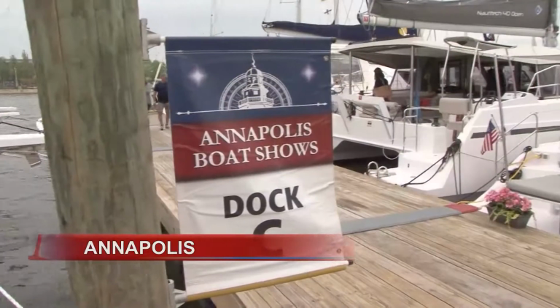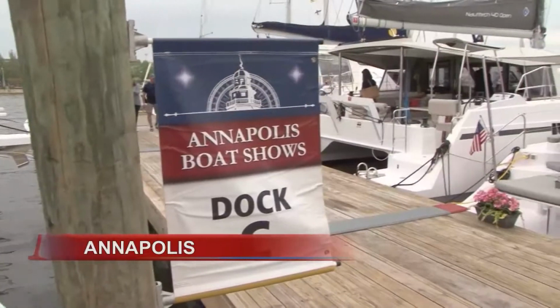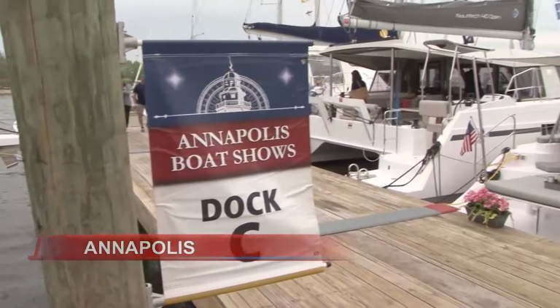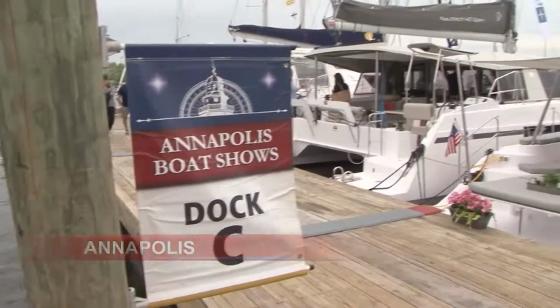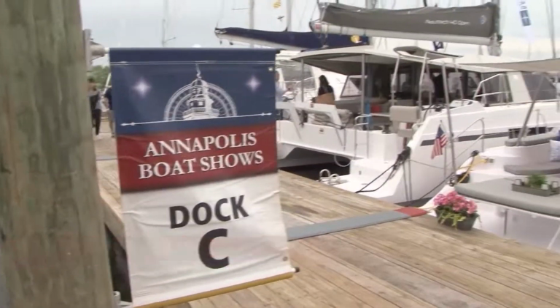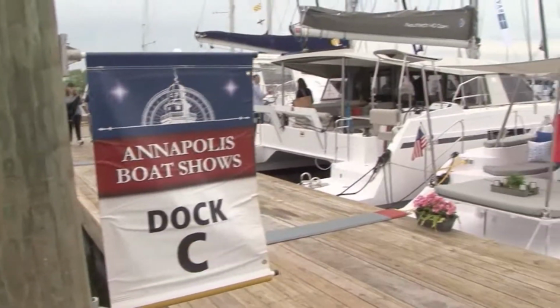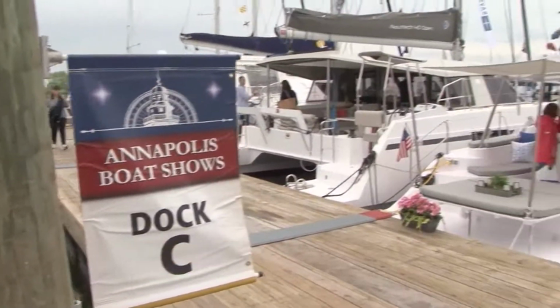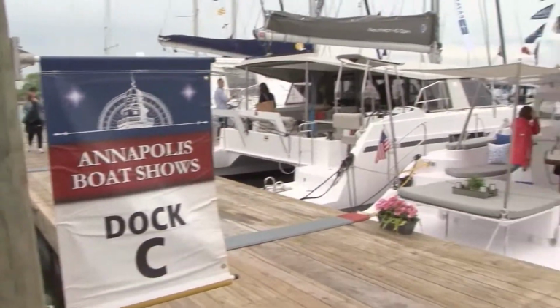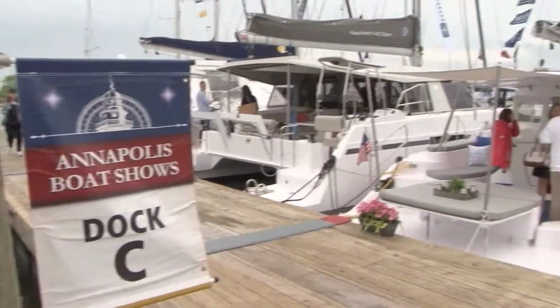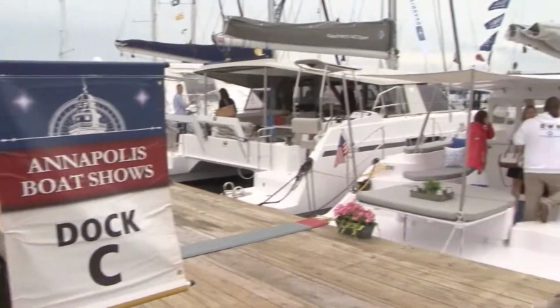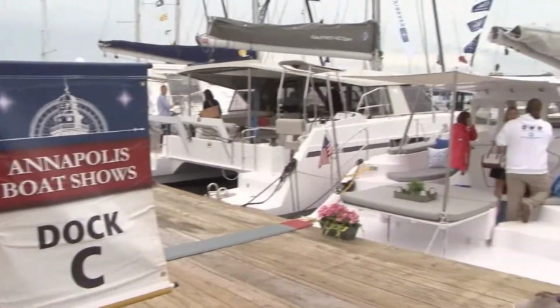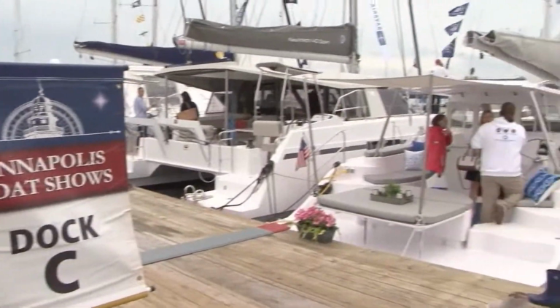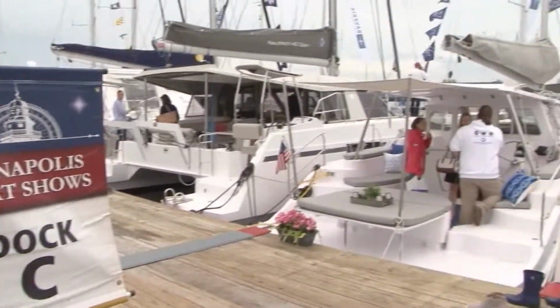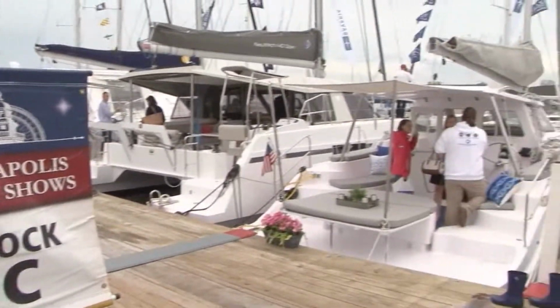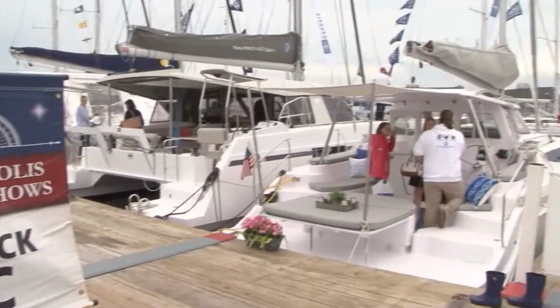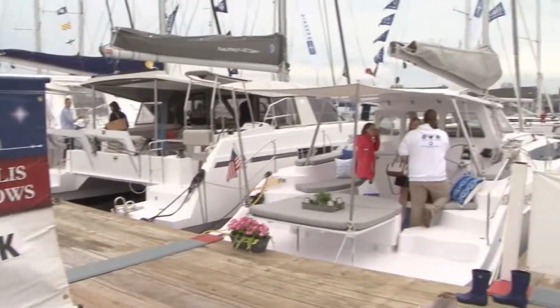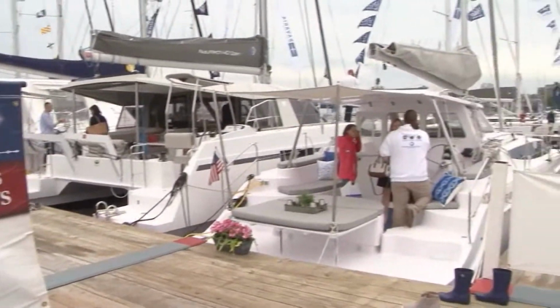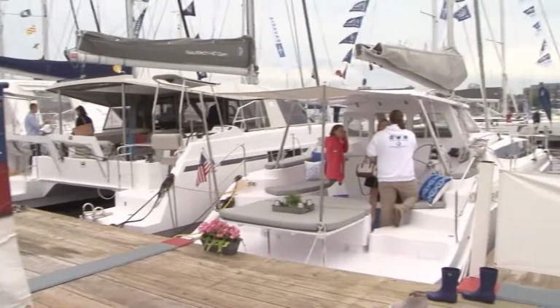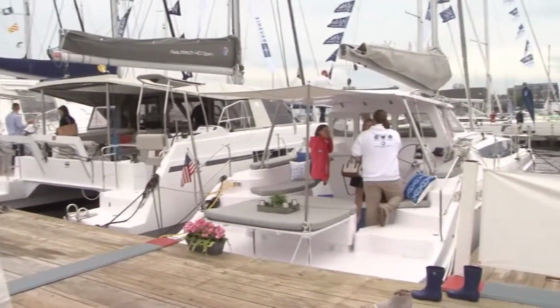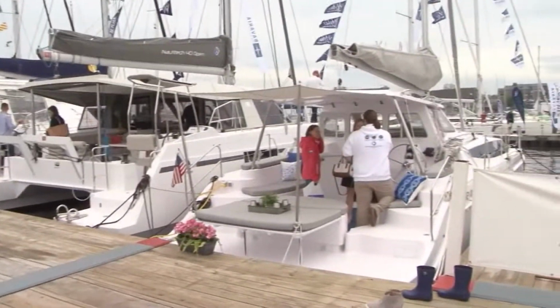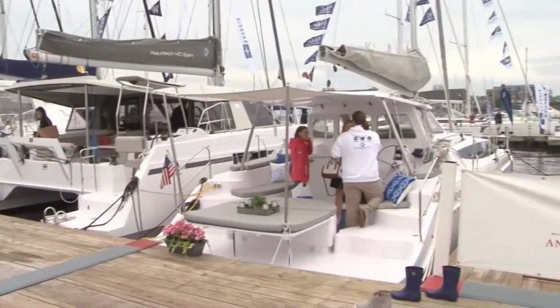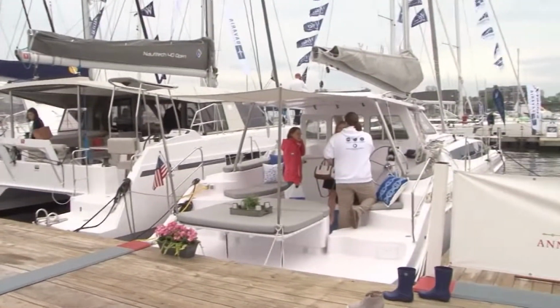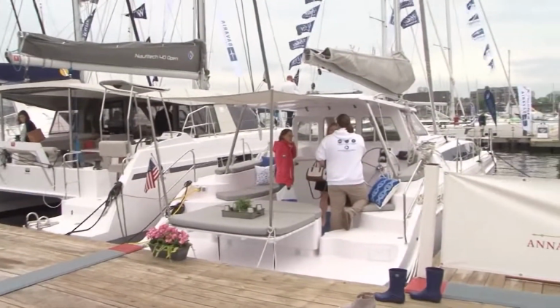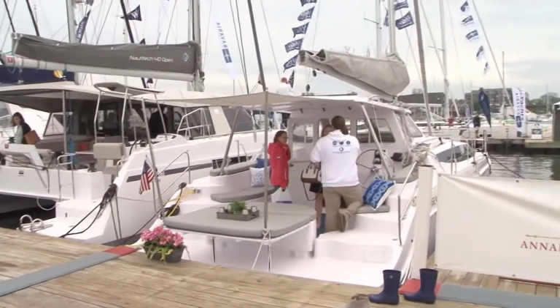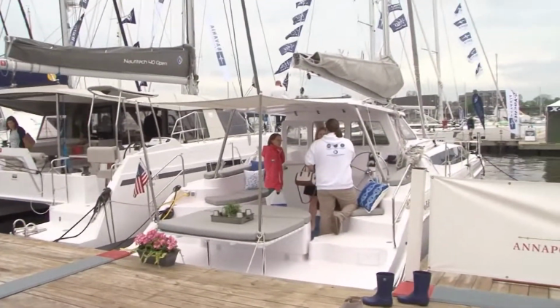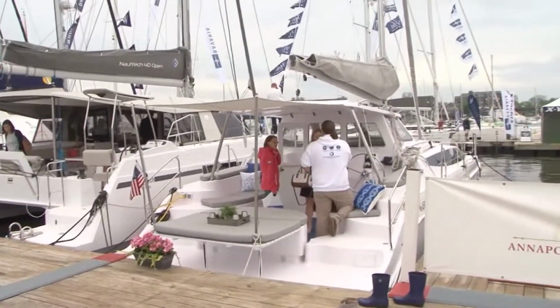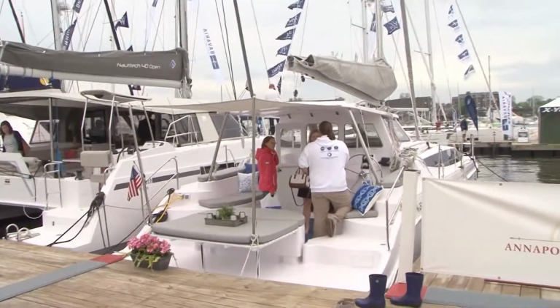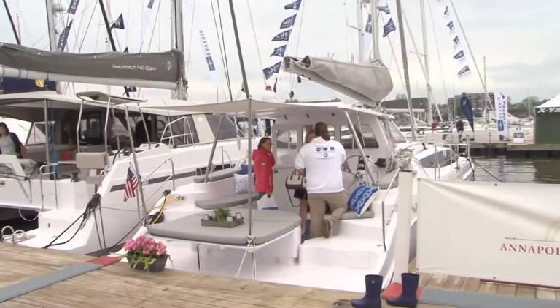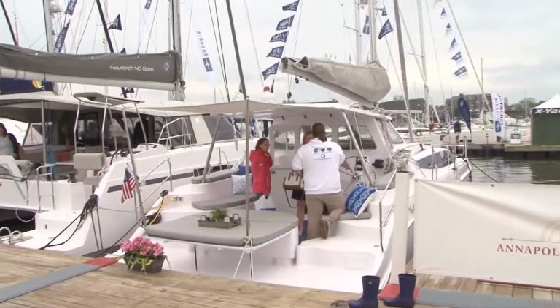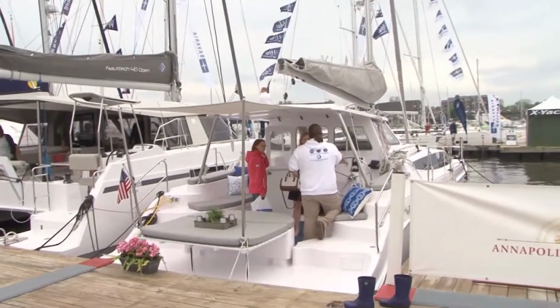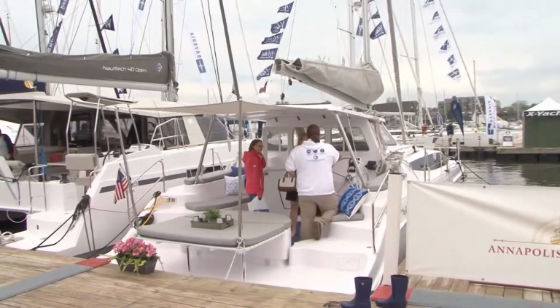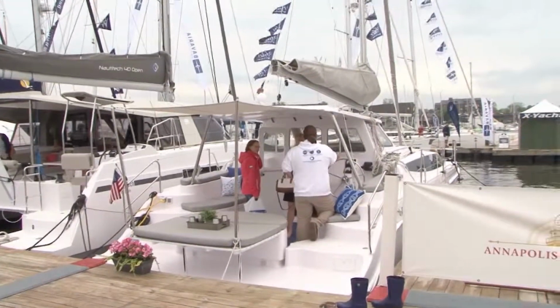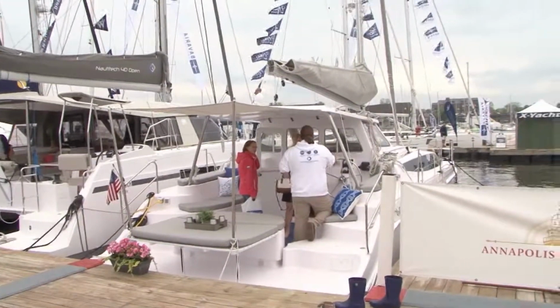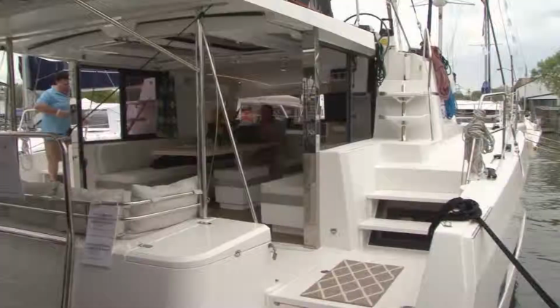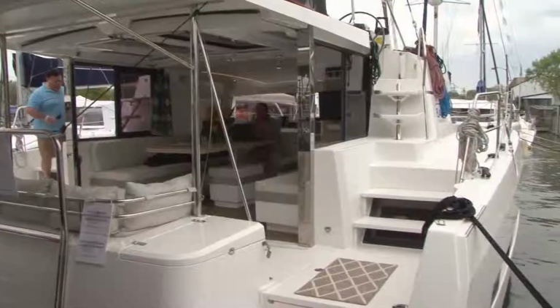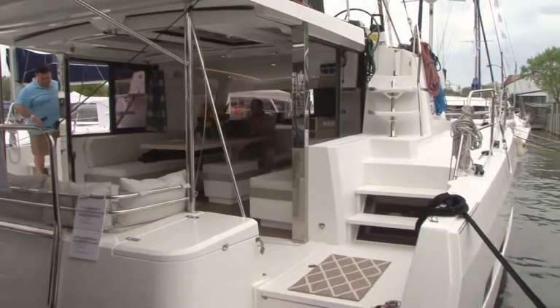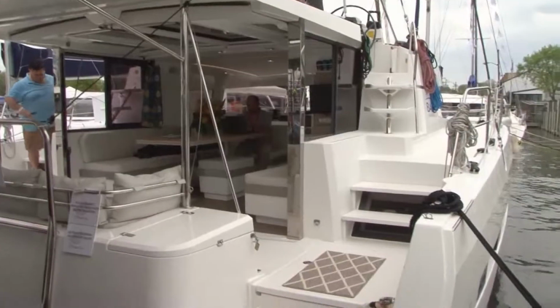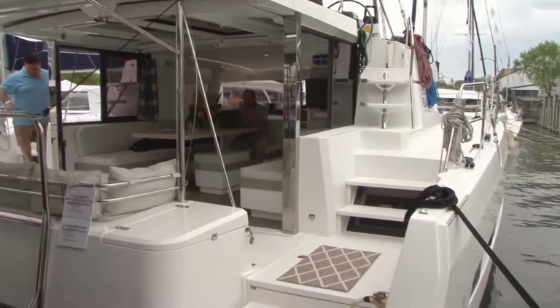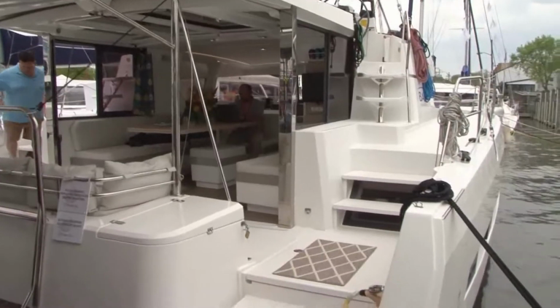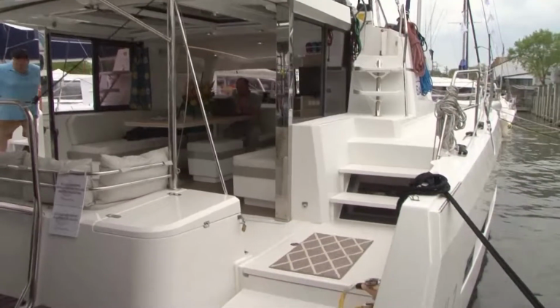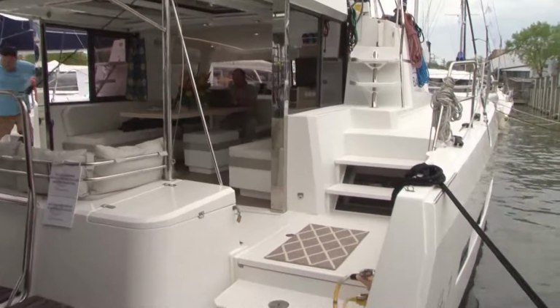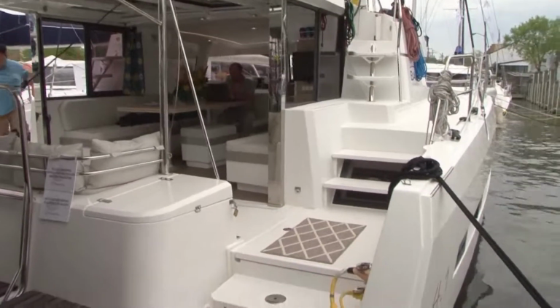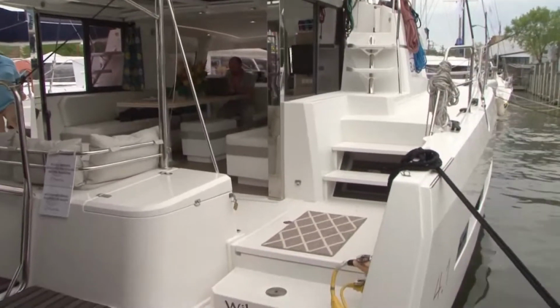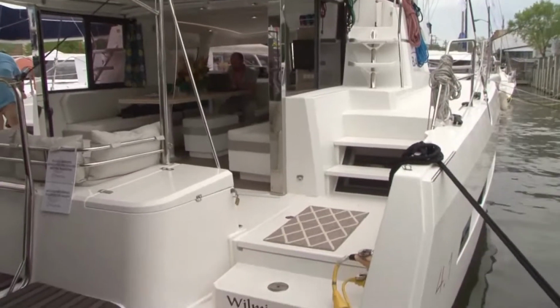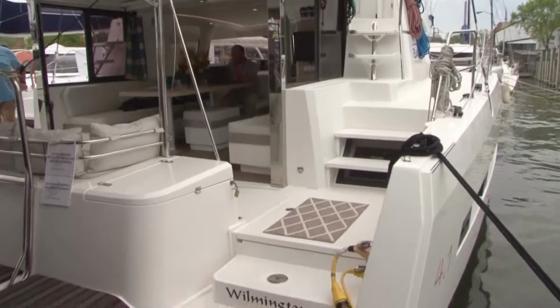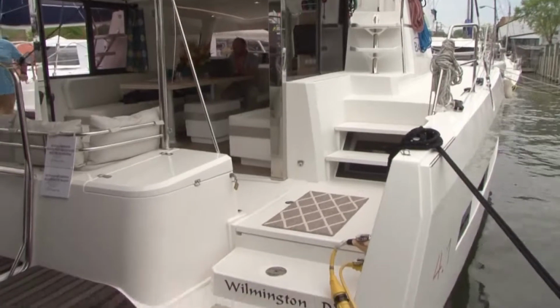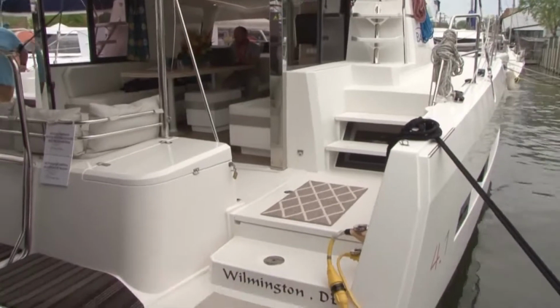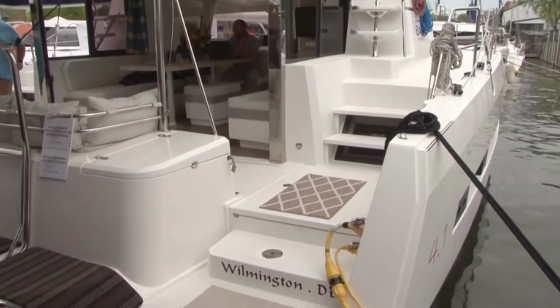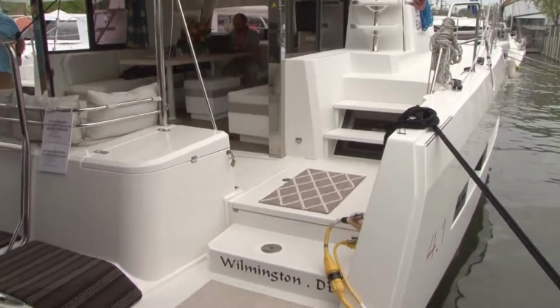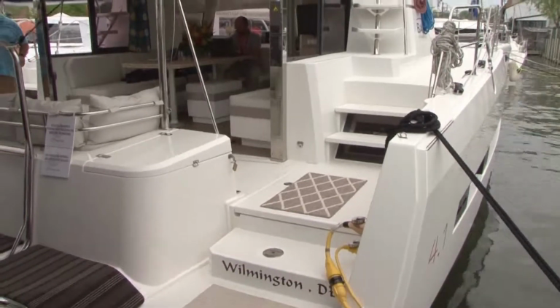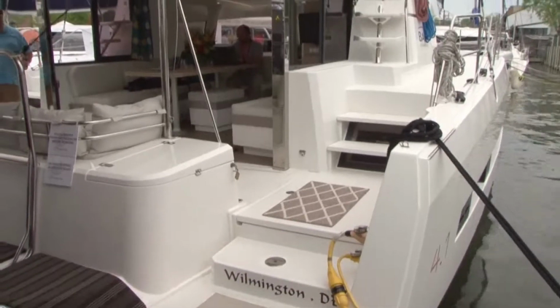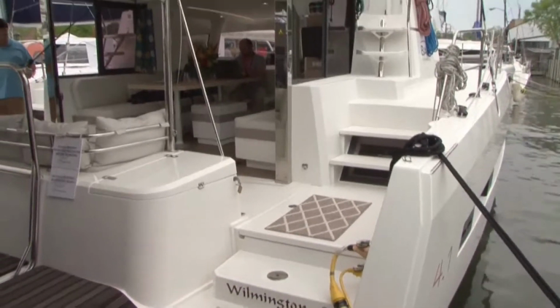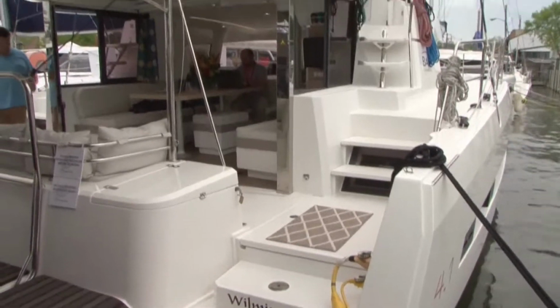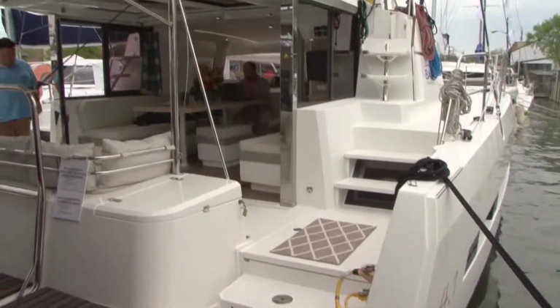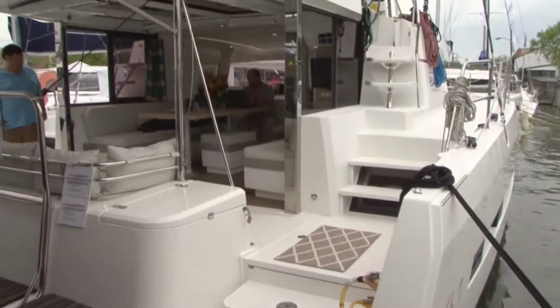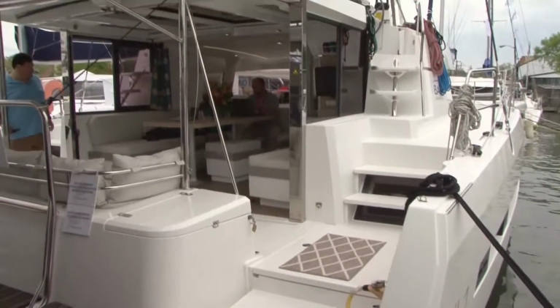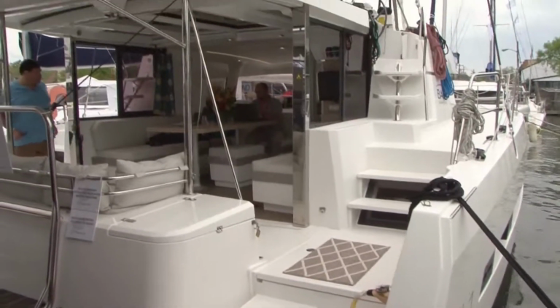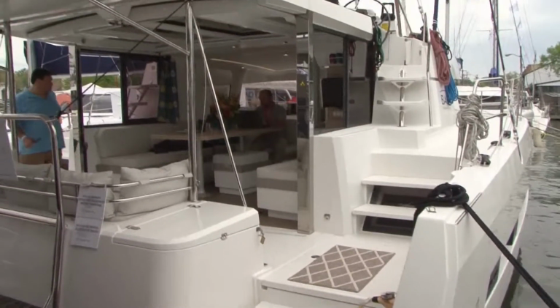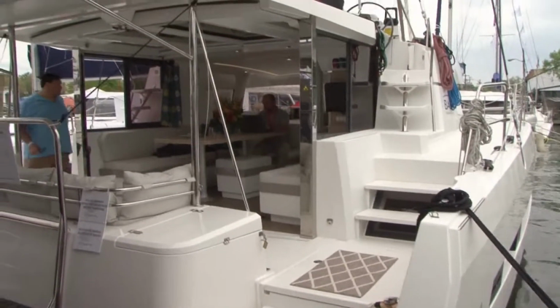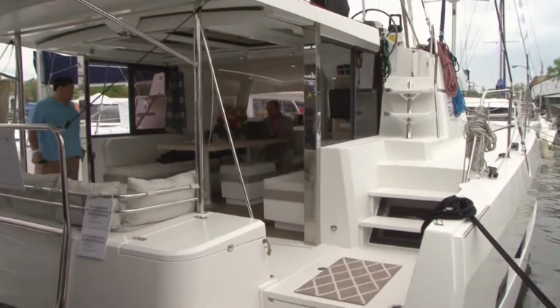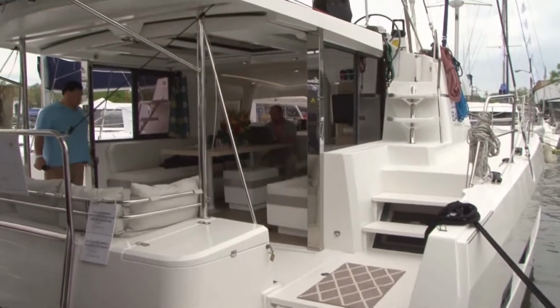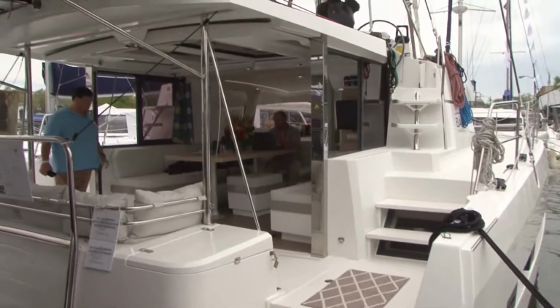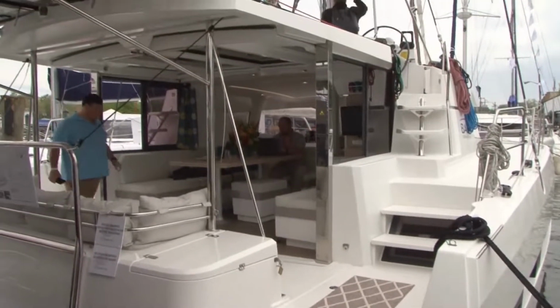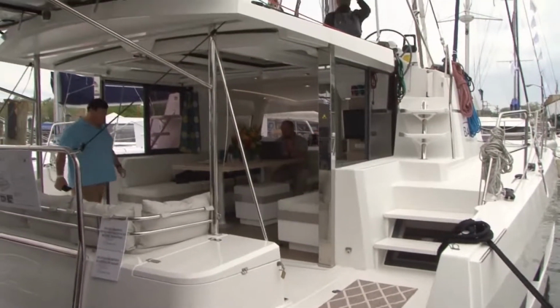Catamarans, racing boats, inflatables and monohulls are all on display at the Annapolis City Dock to browse or purchase.